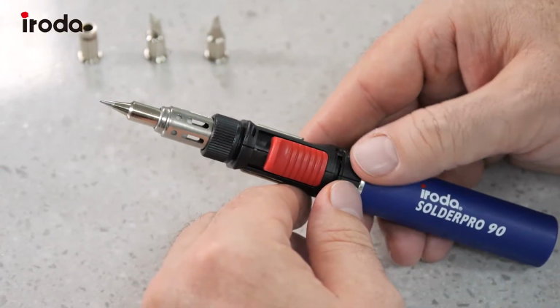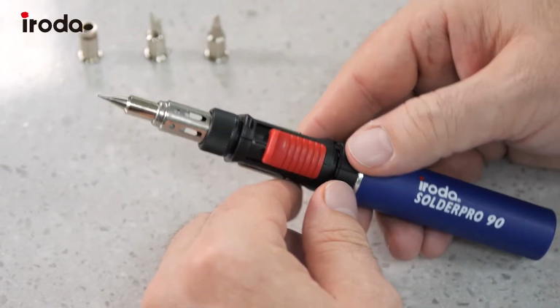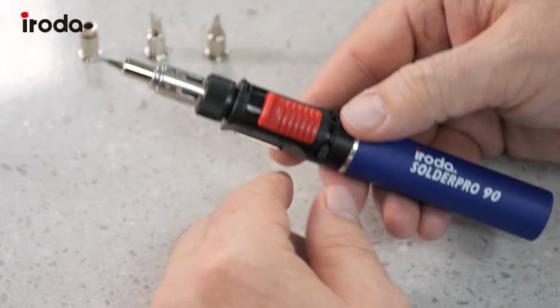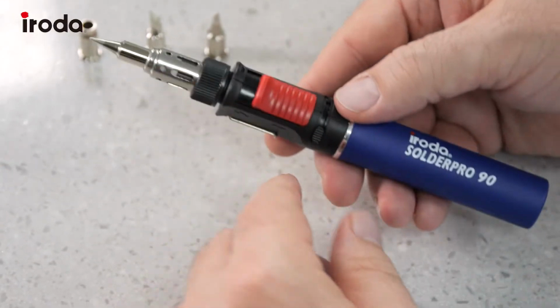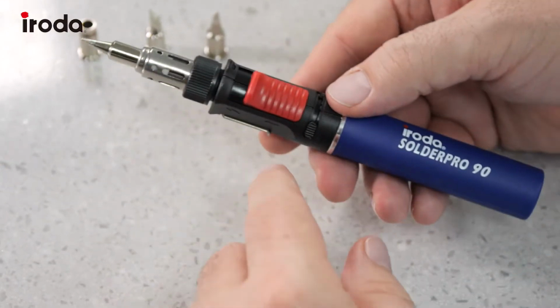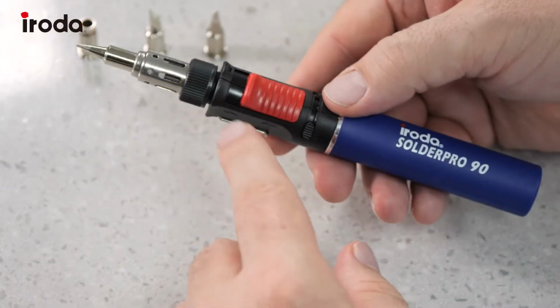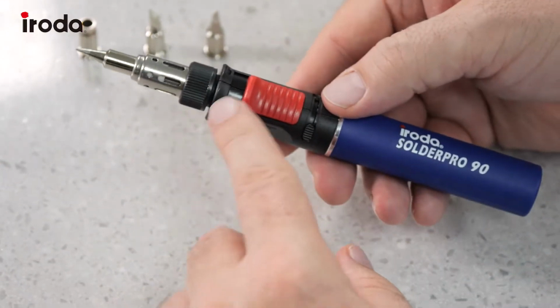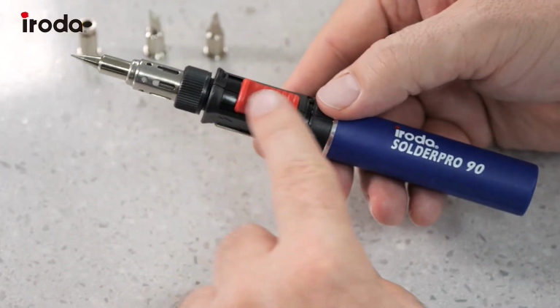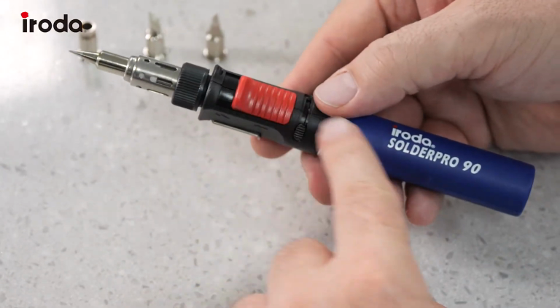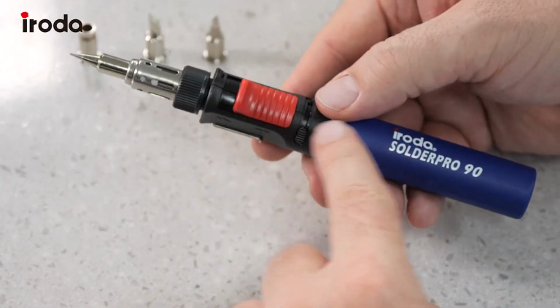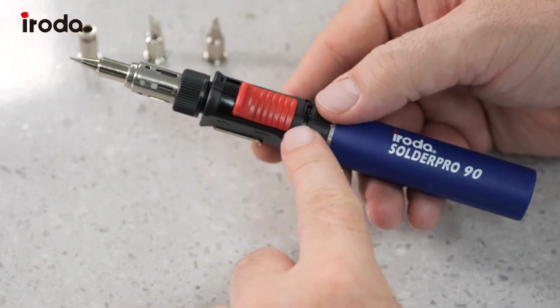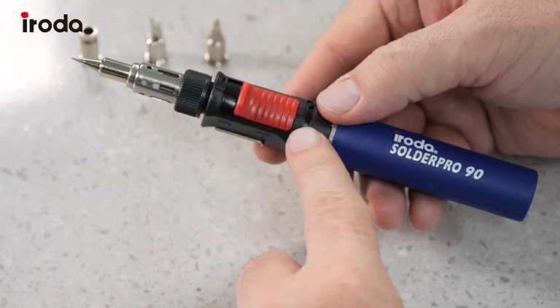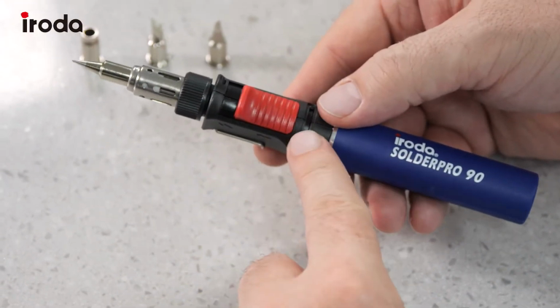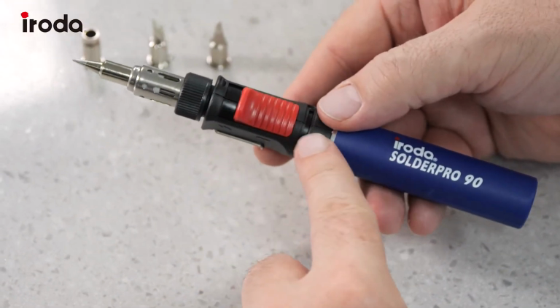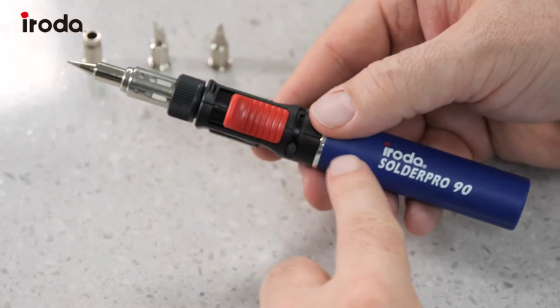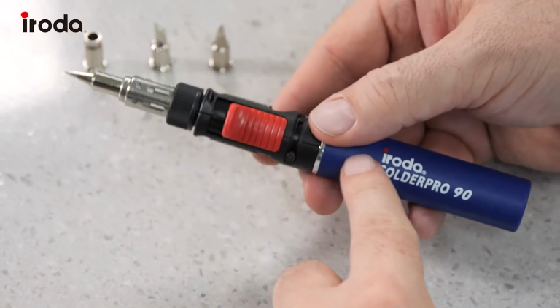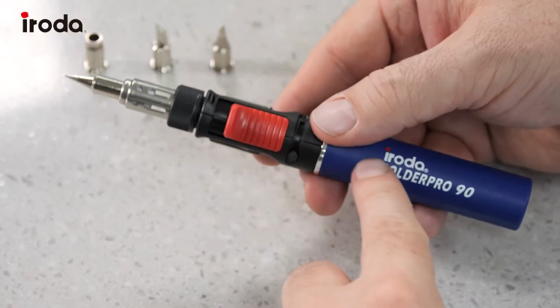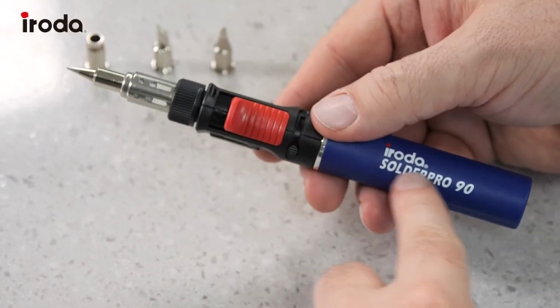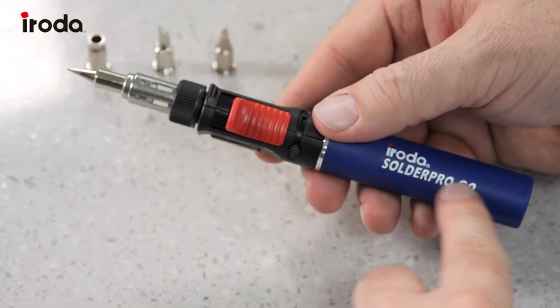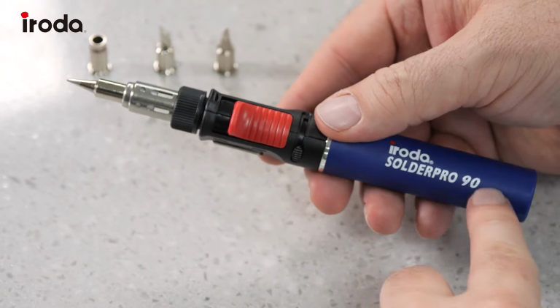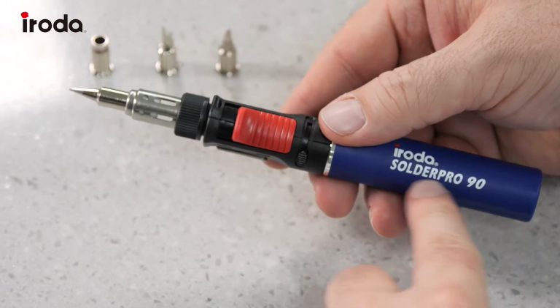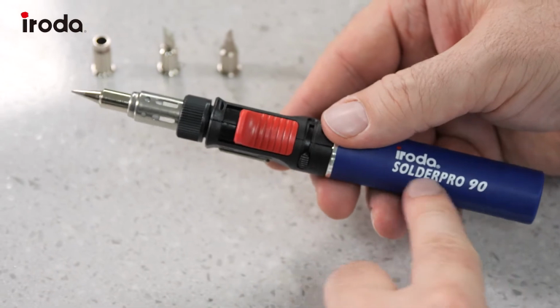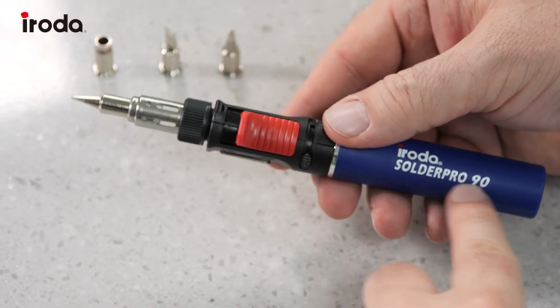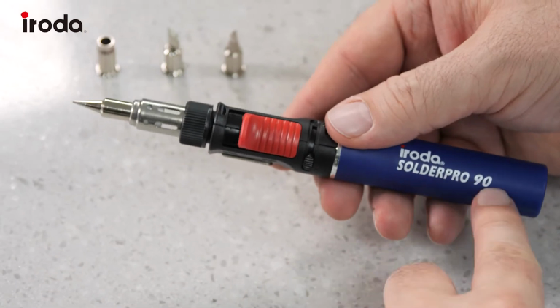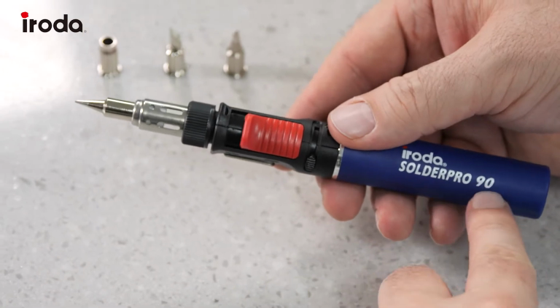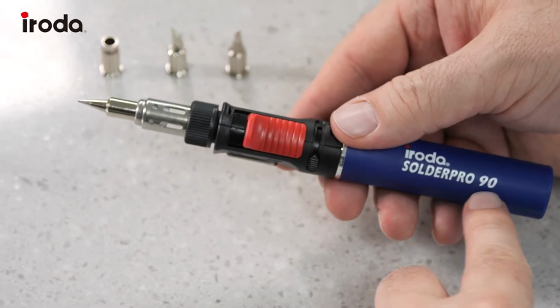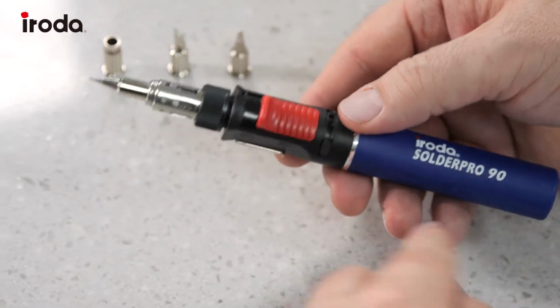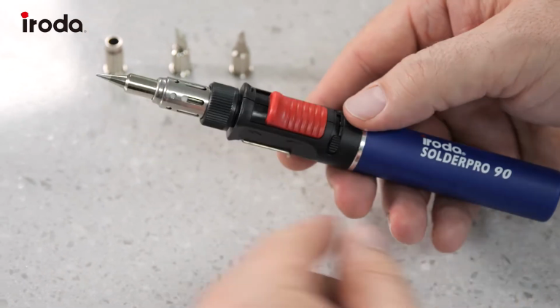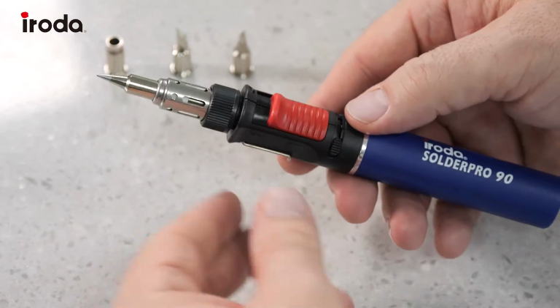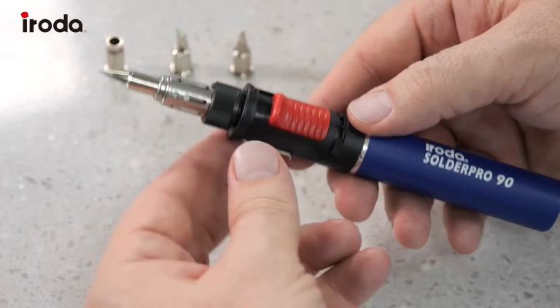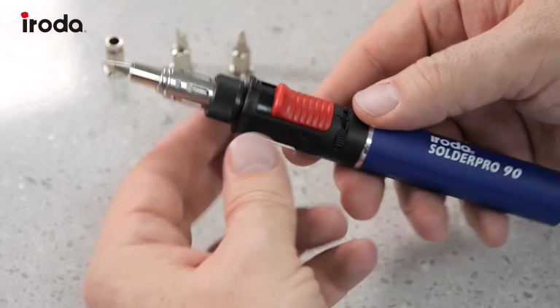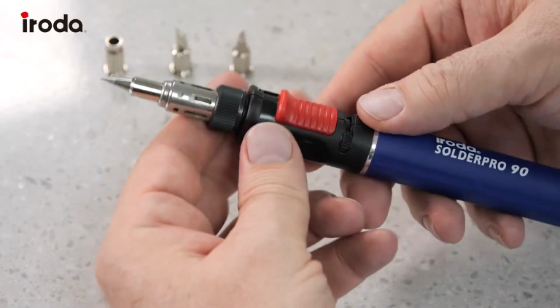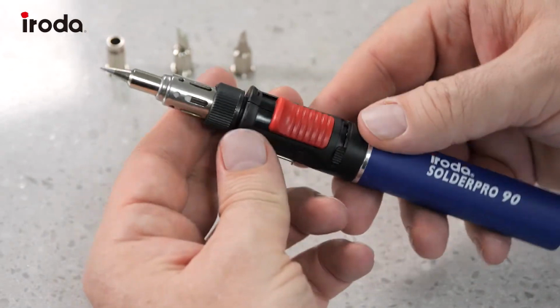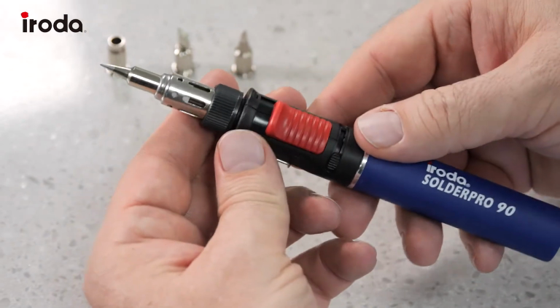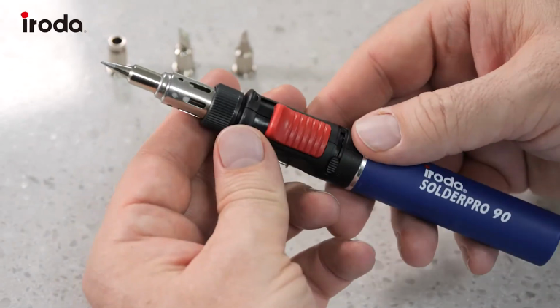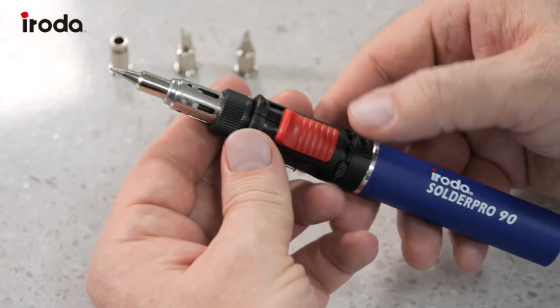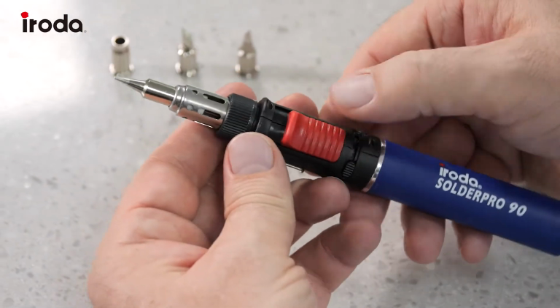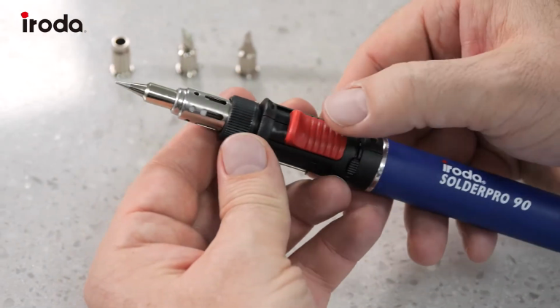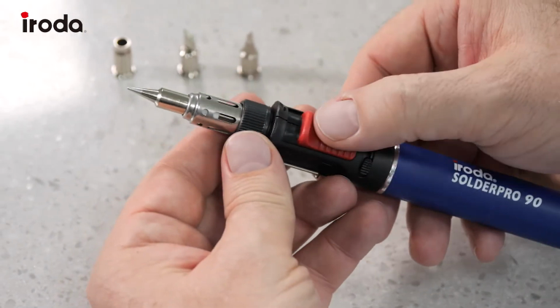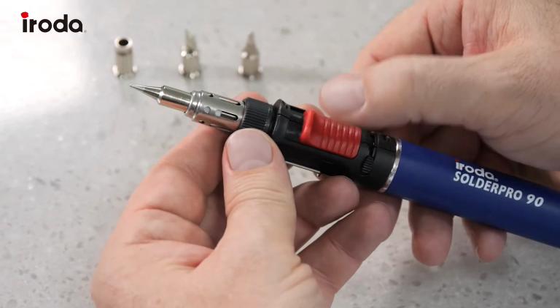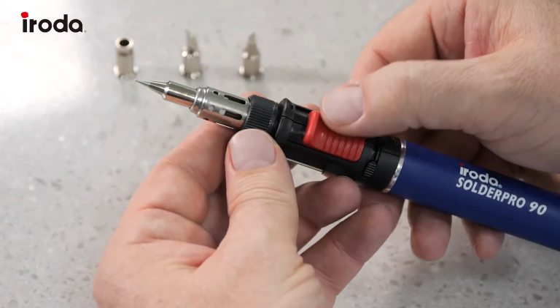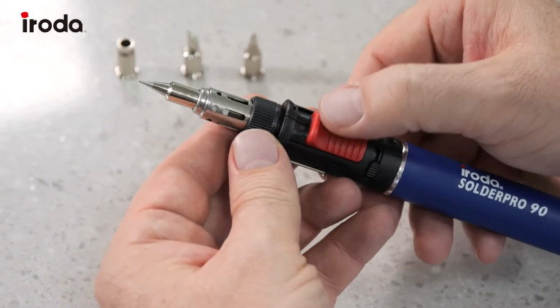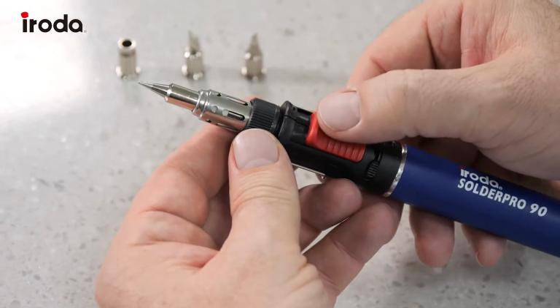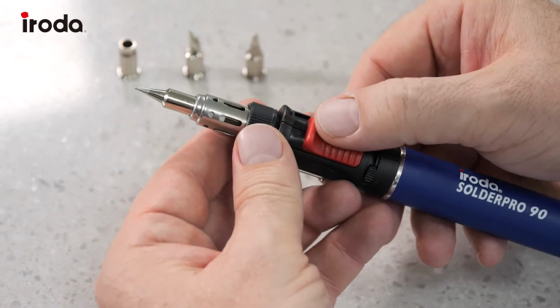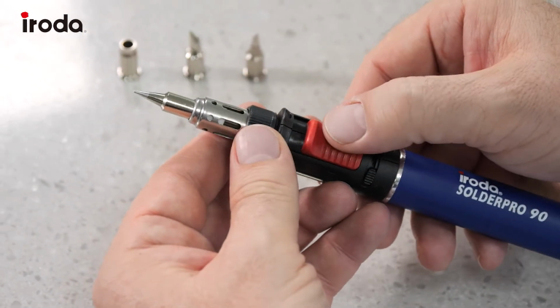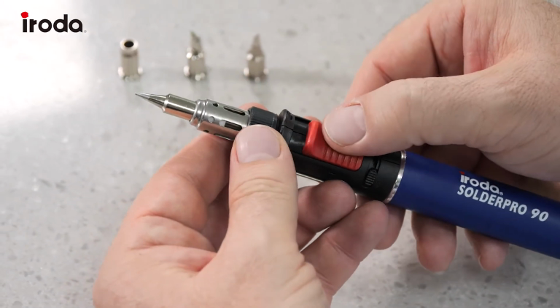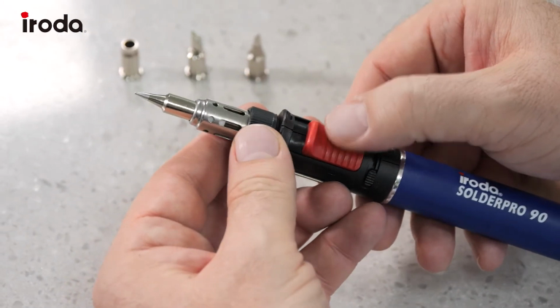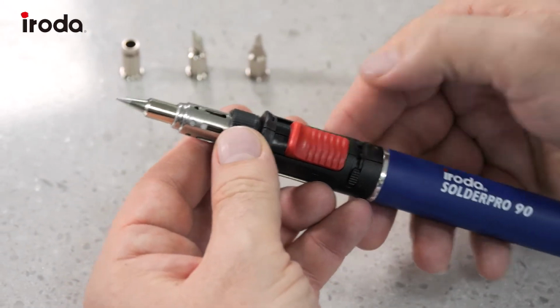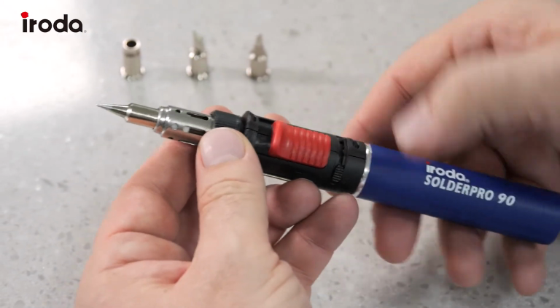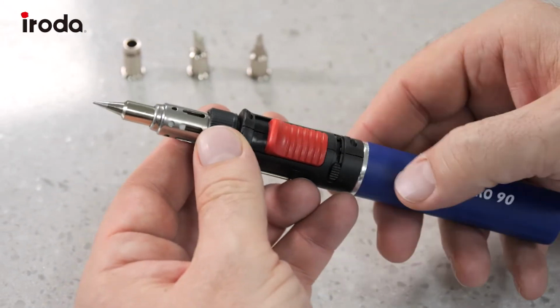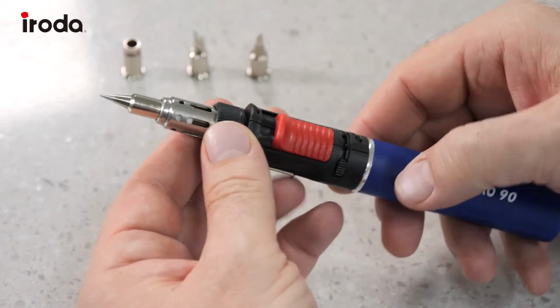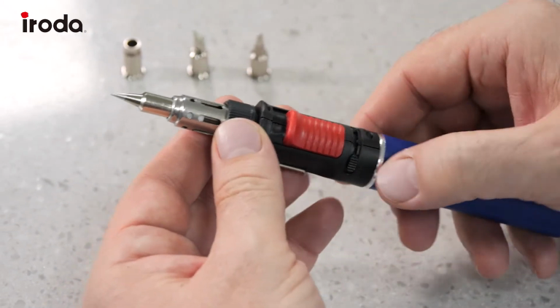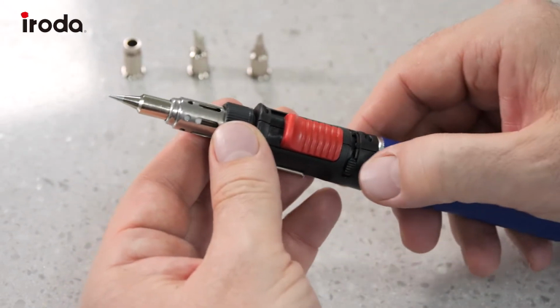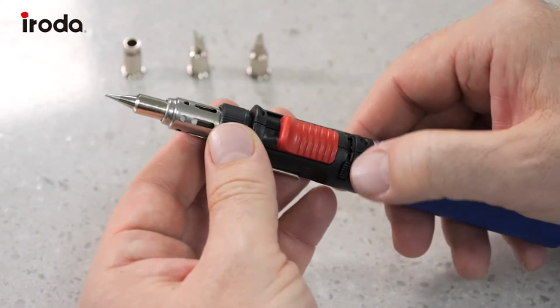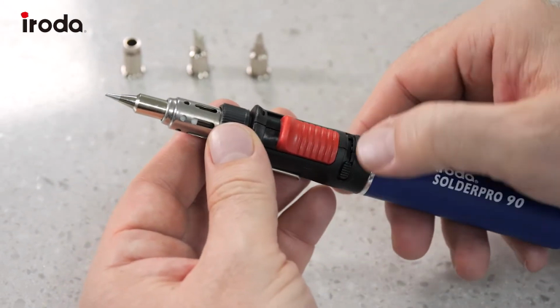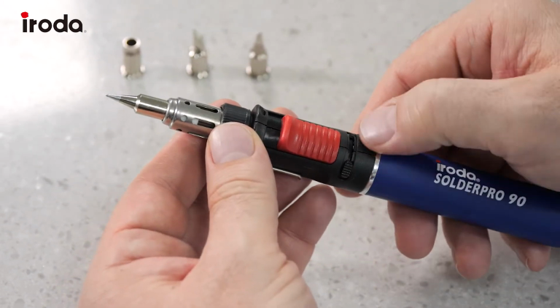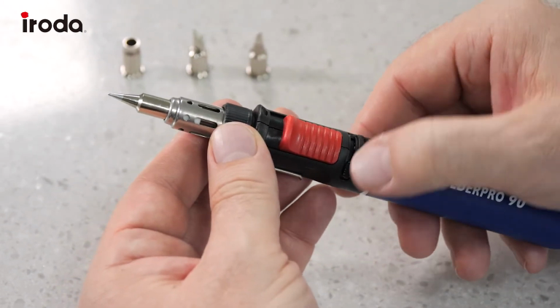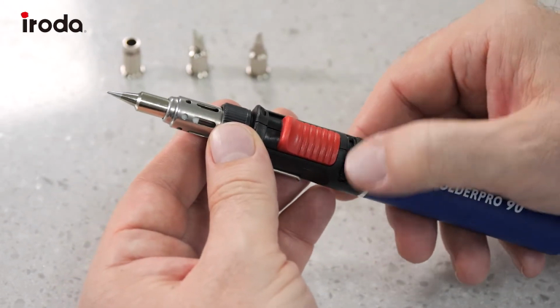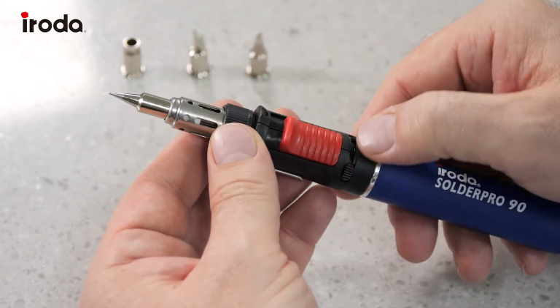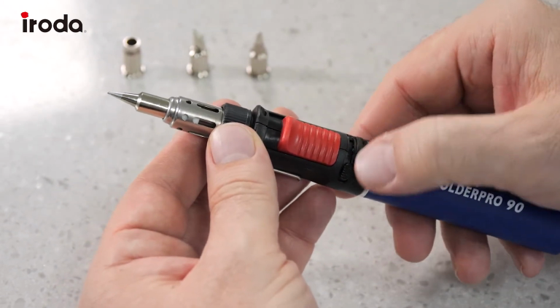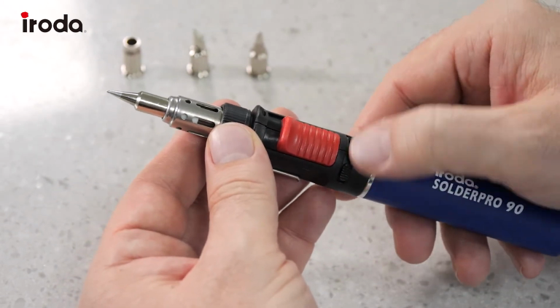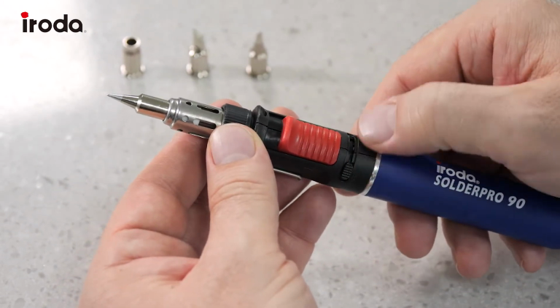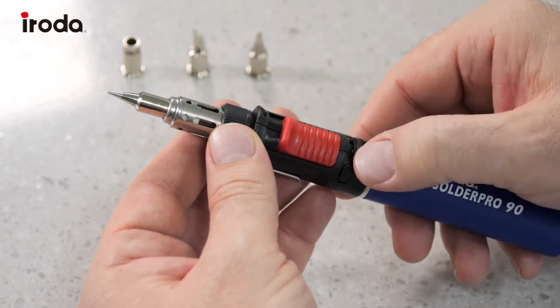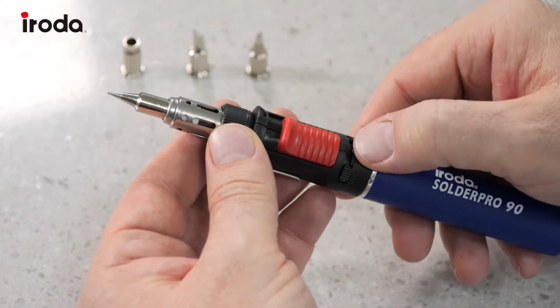On the SolderPro 90 we have electronic ignition here and then that's the flame control.